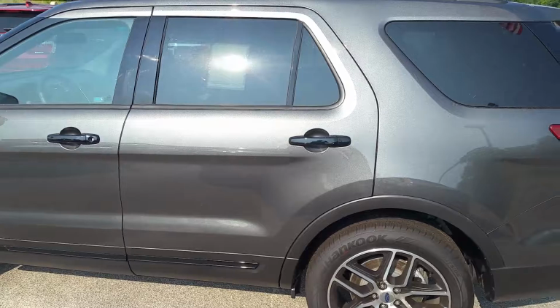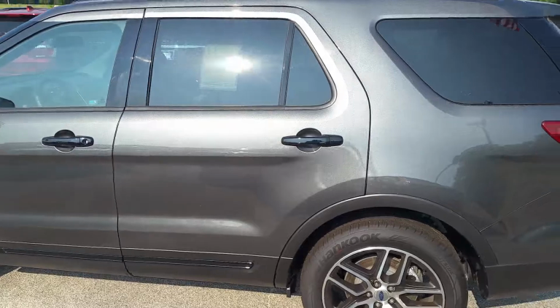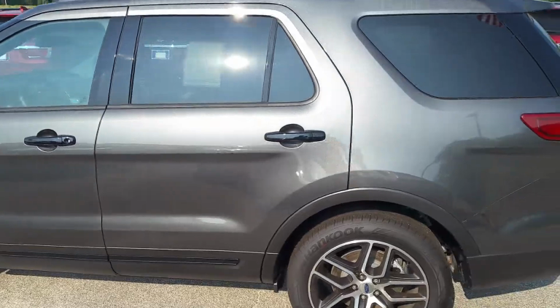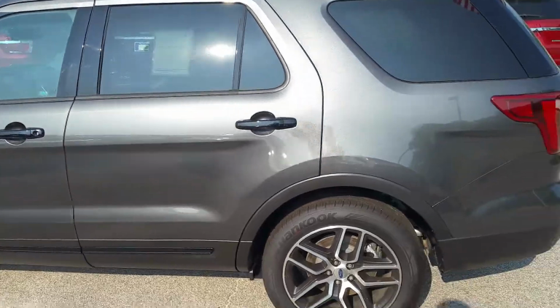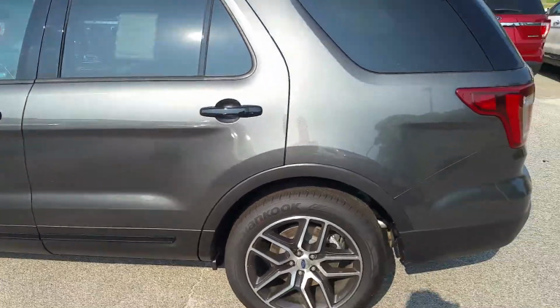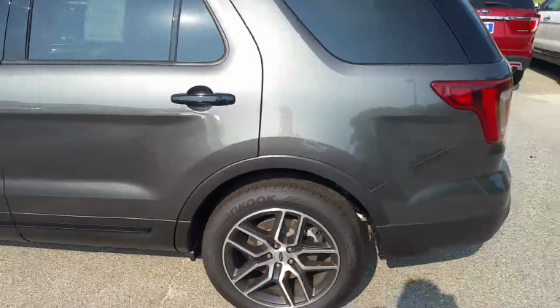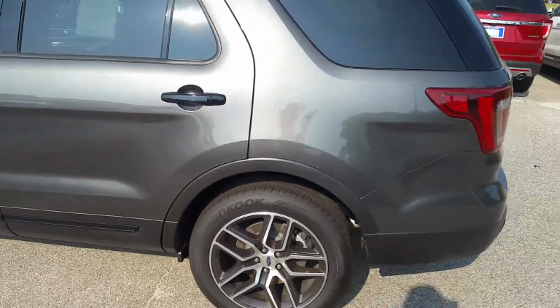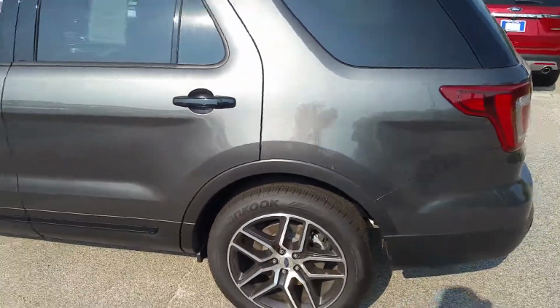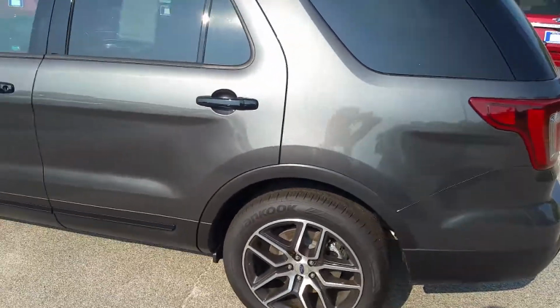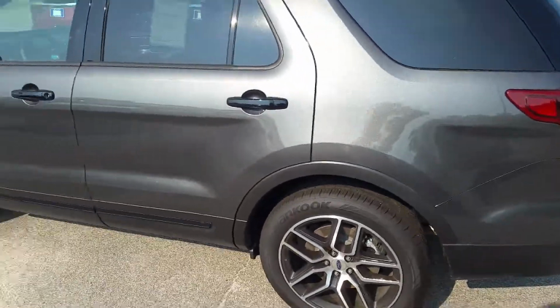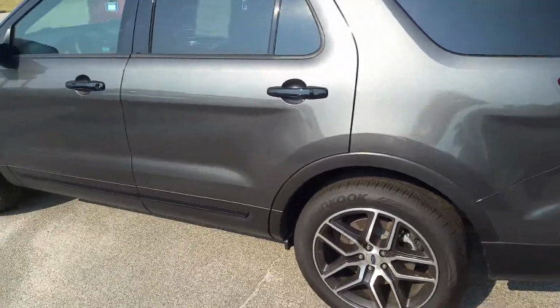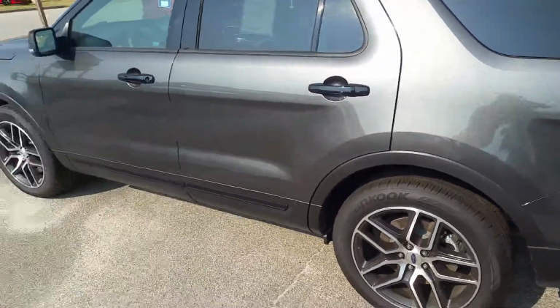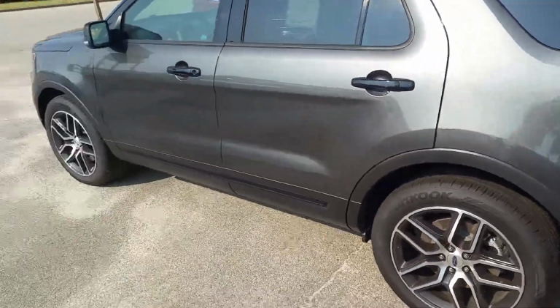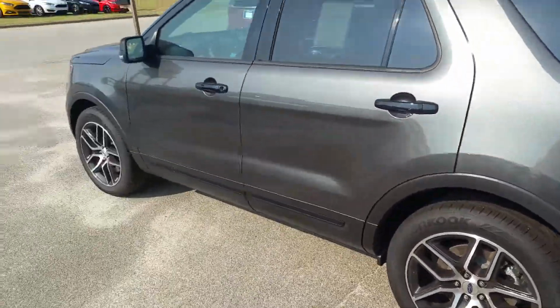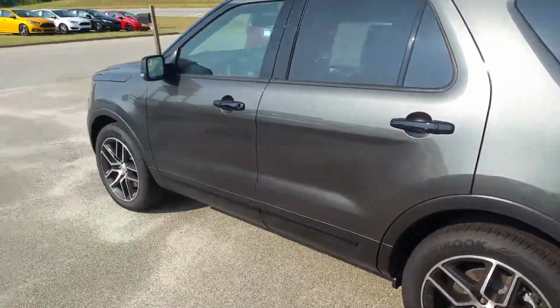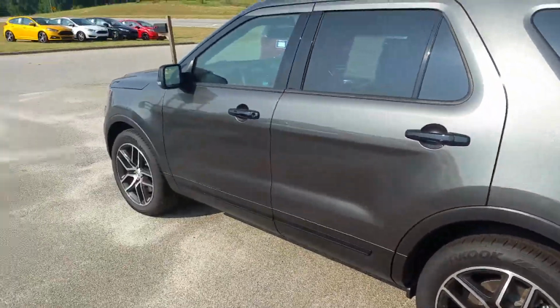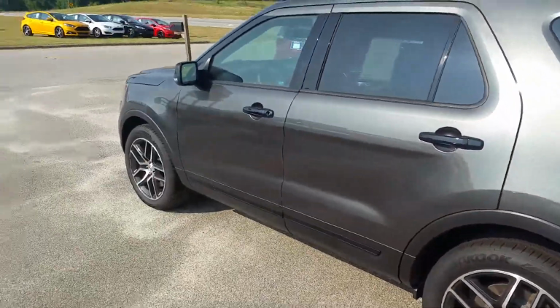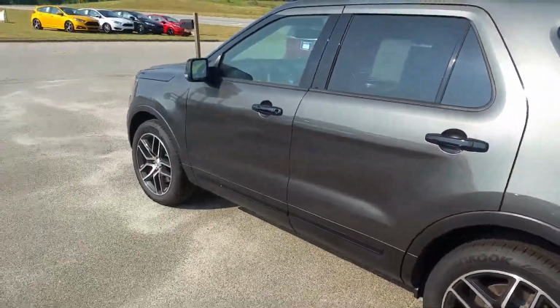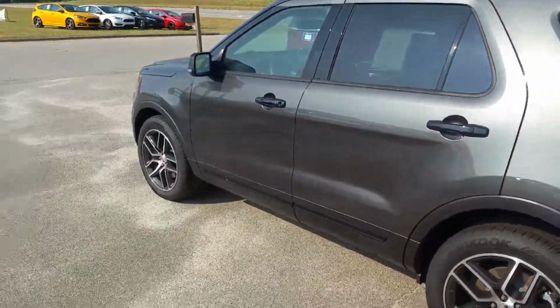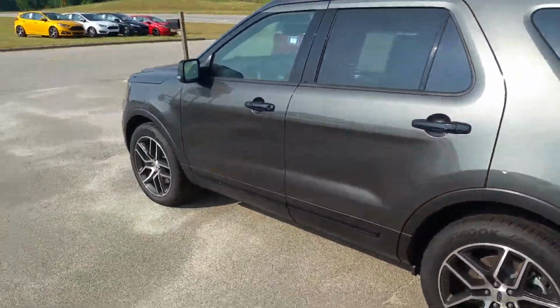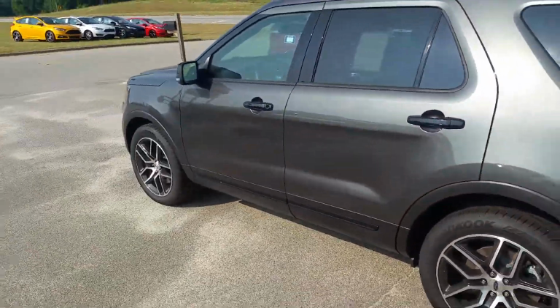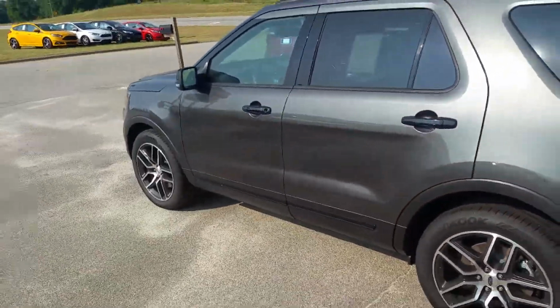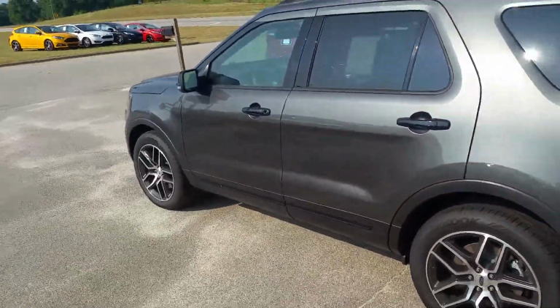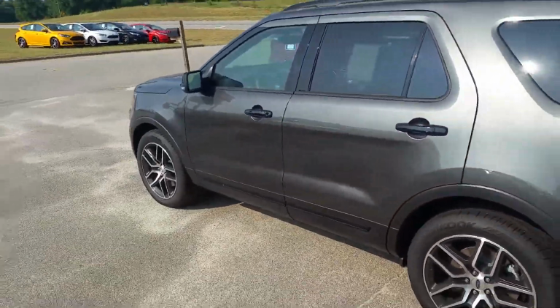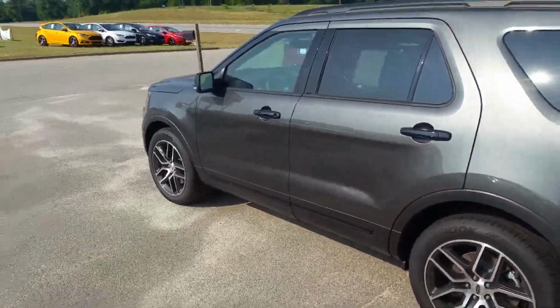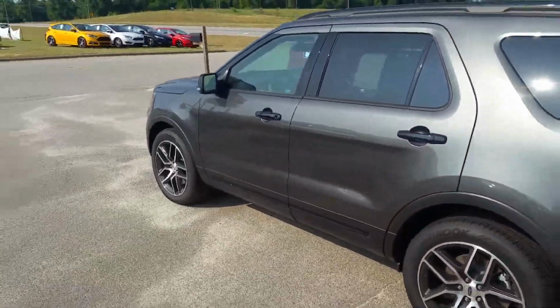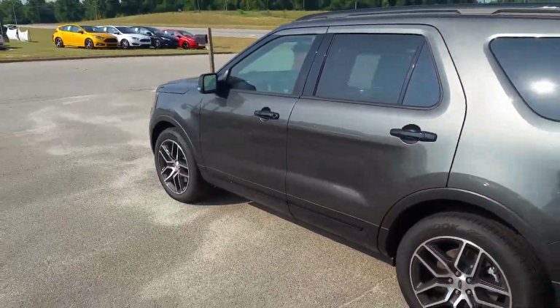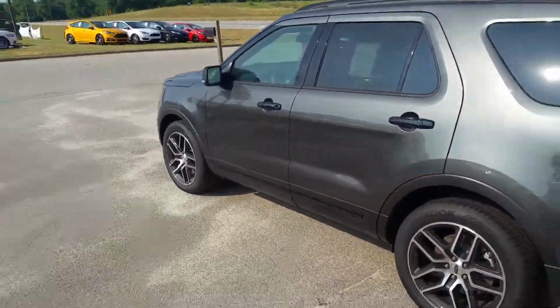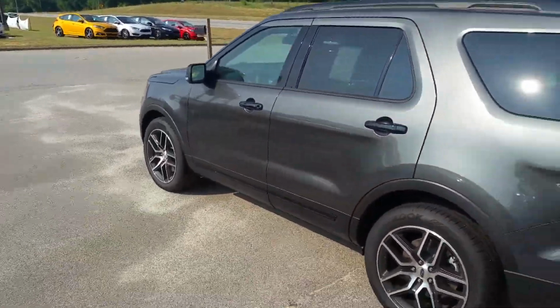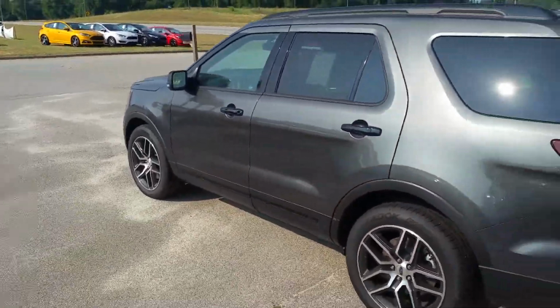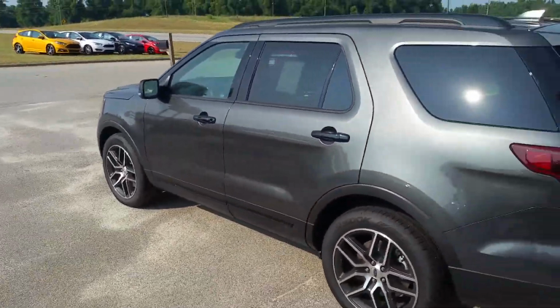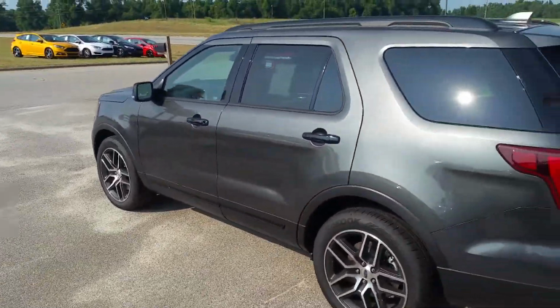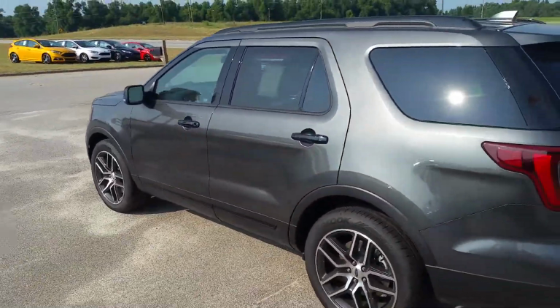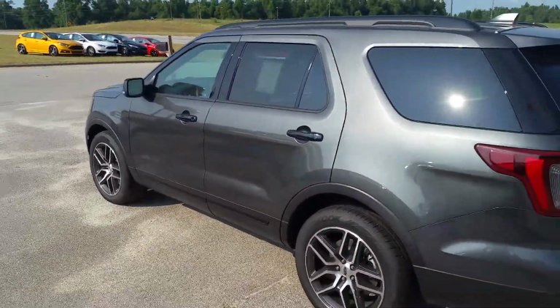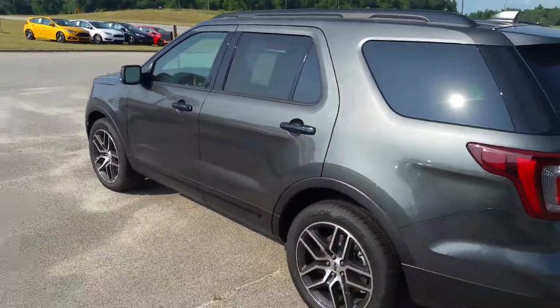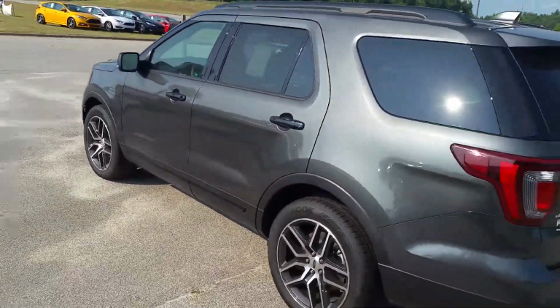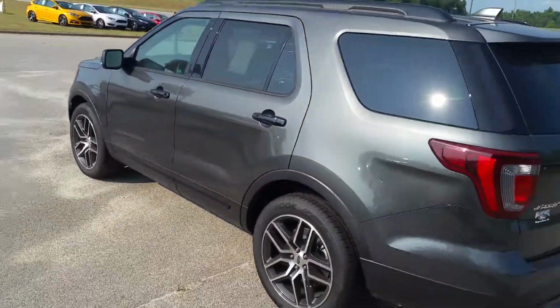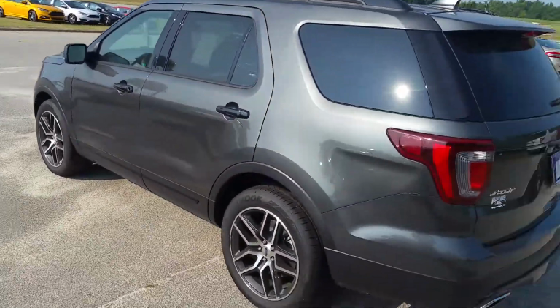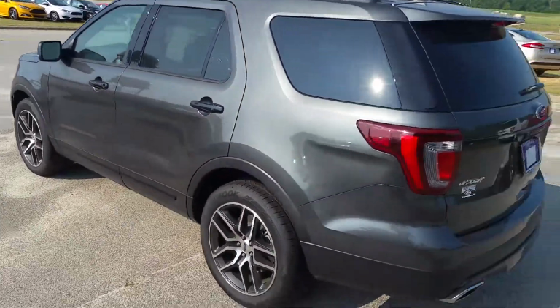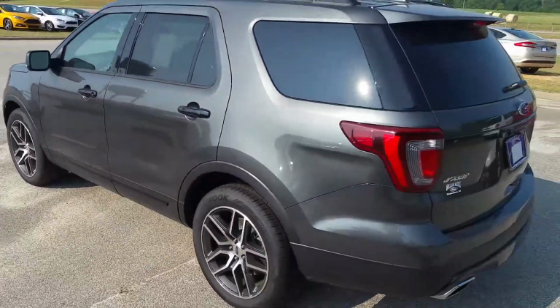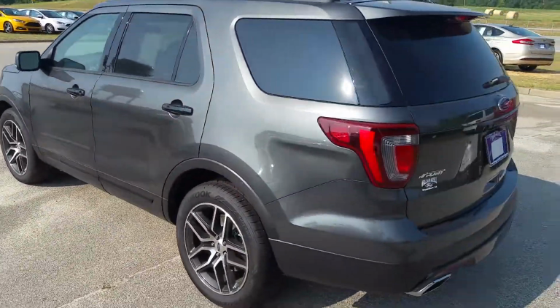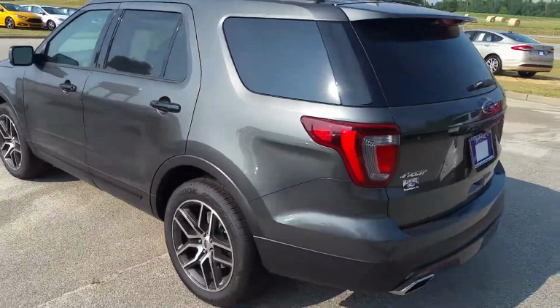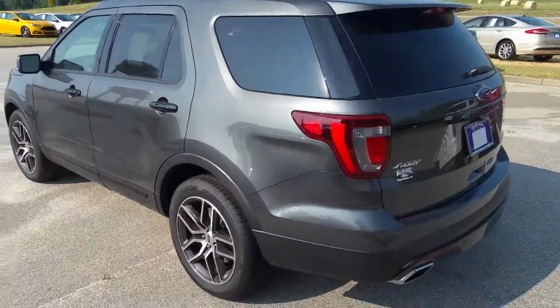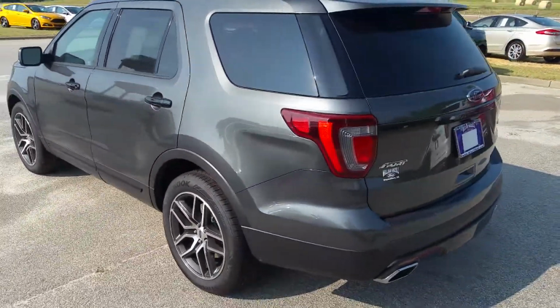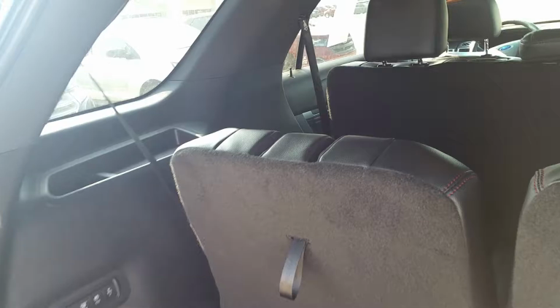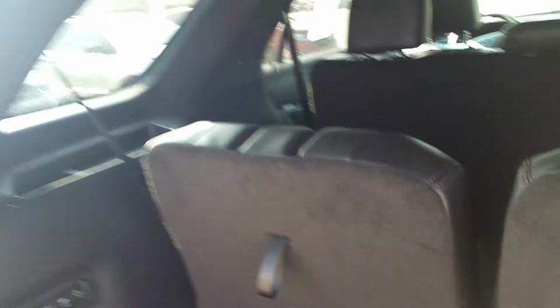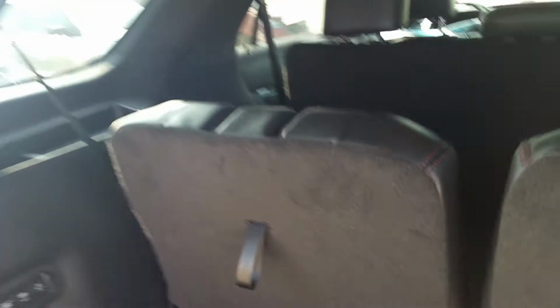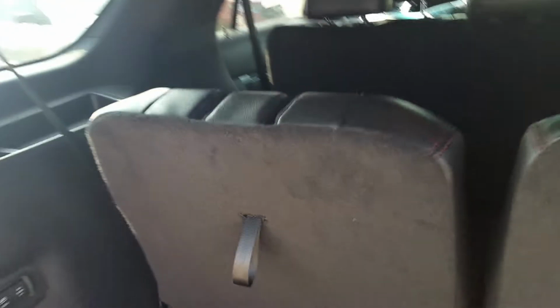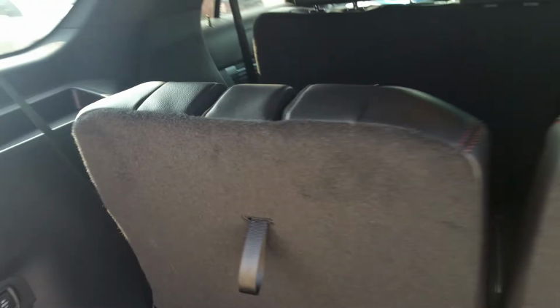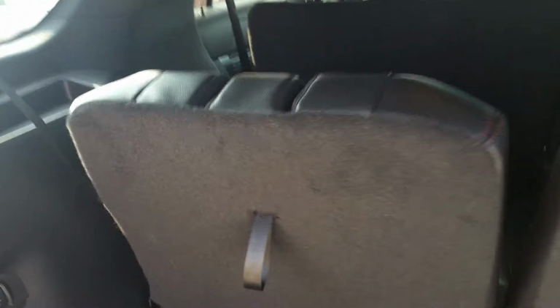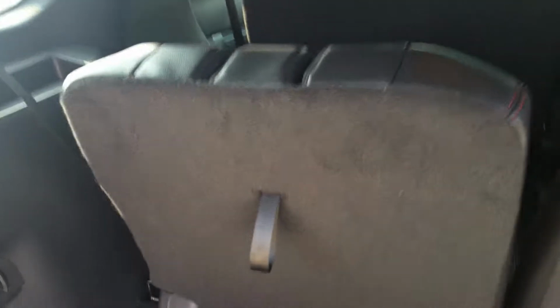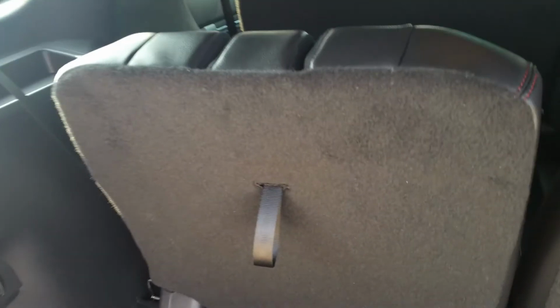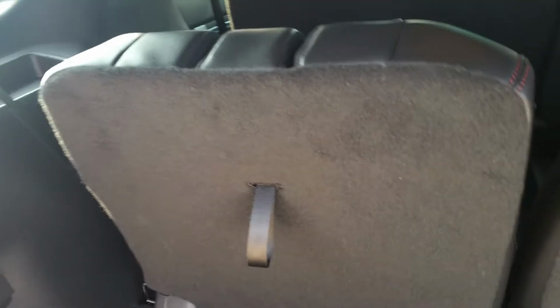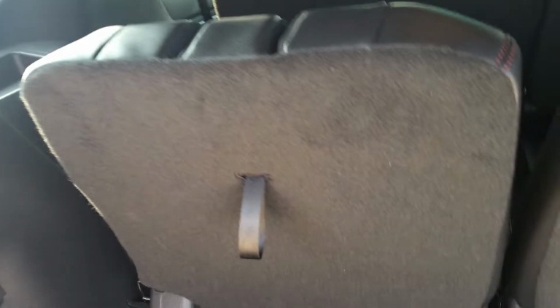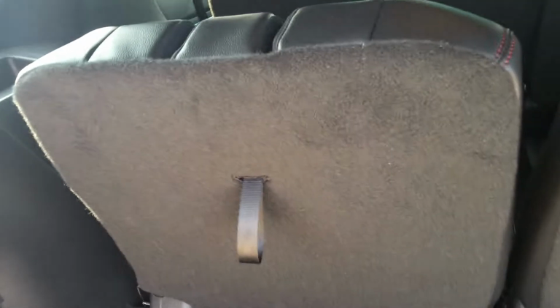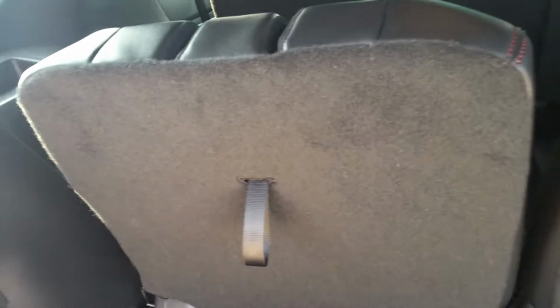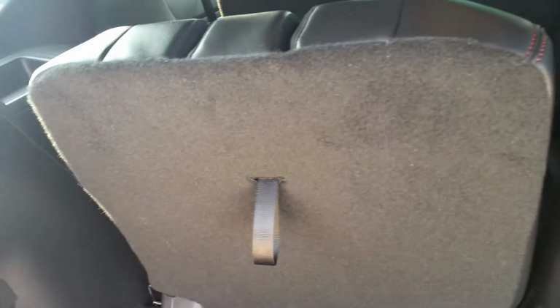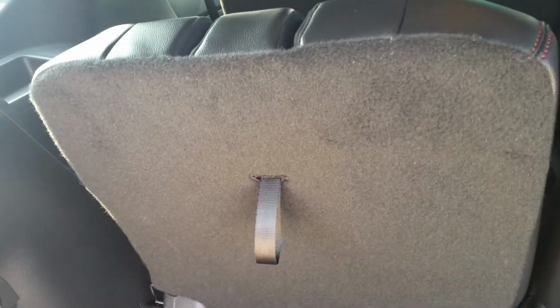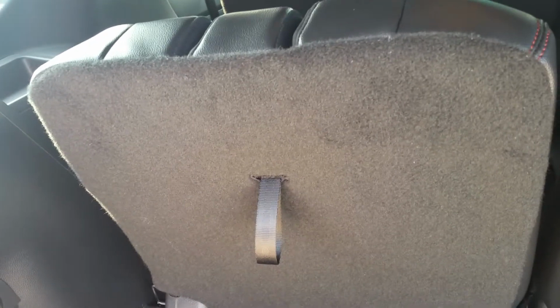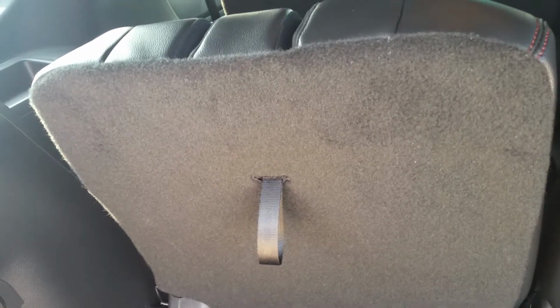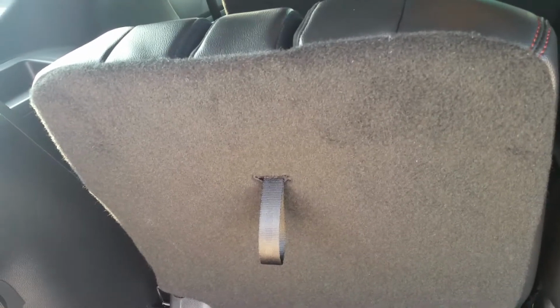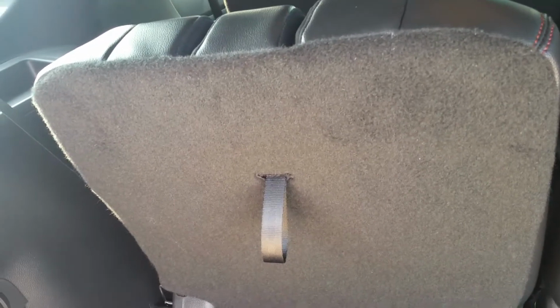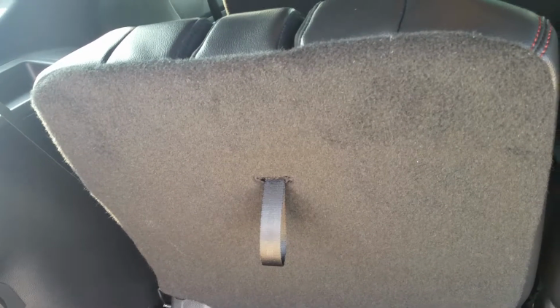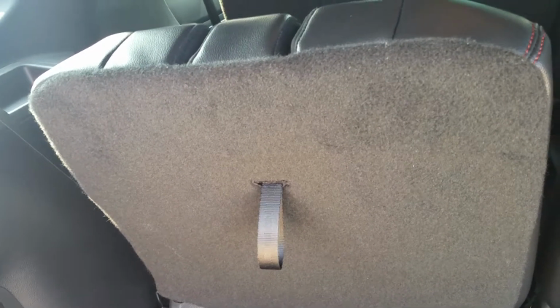This is Dave Lang over Mizell Ford here in Waynesboro, Georgia. Here is your 2016 Ford Explorer in the Magnetic.